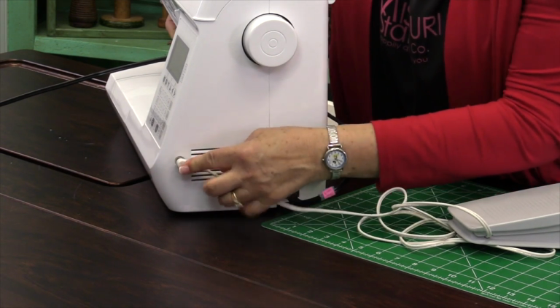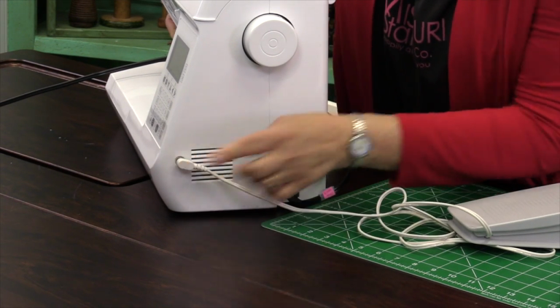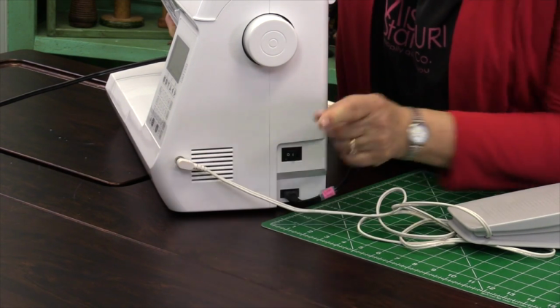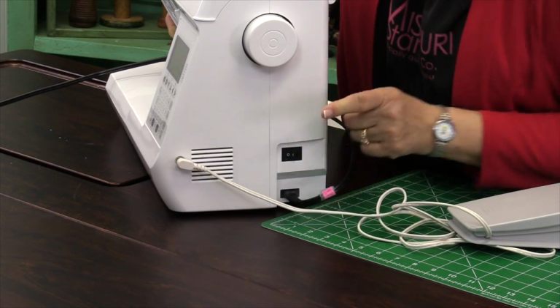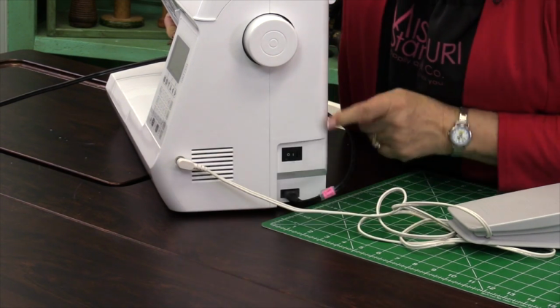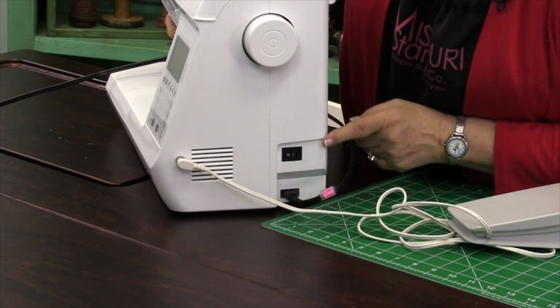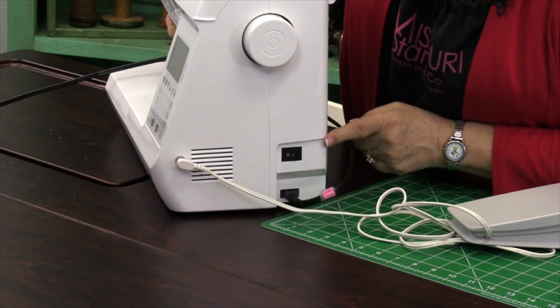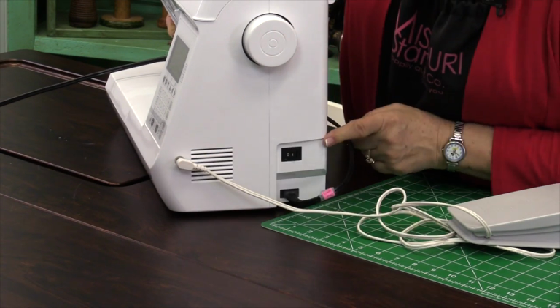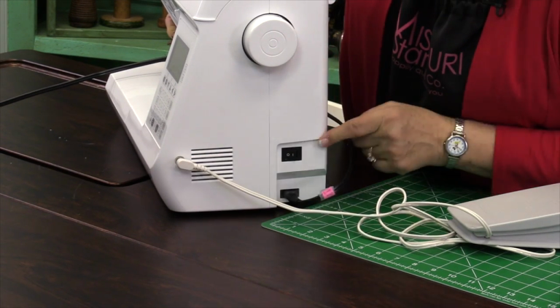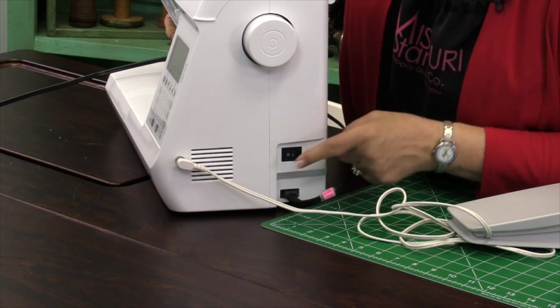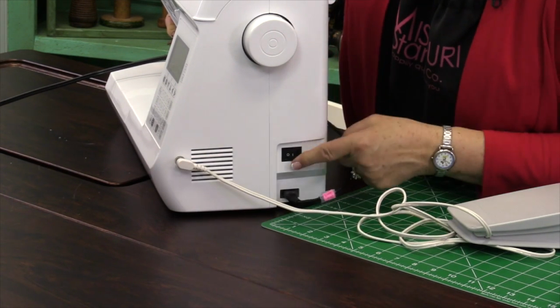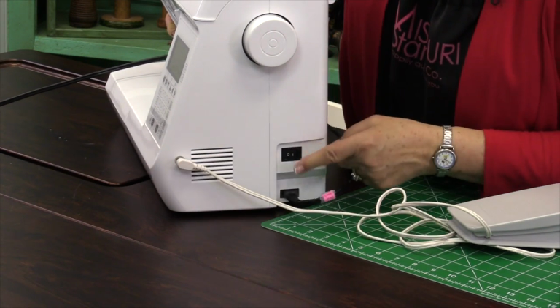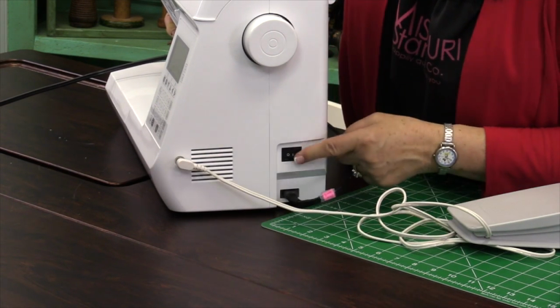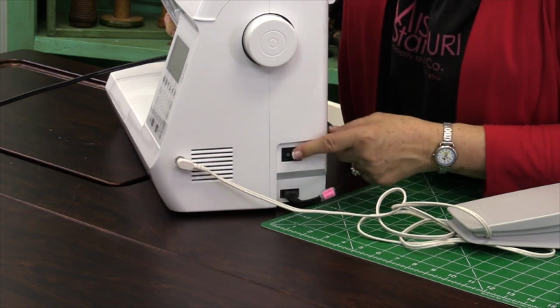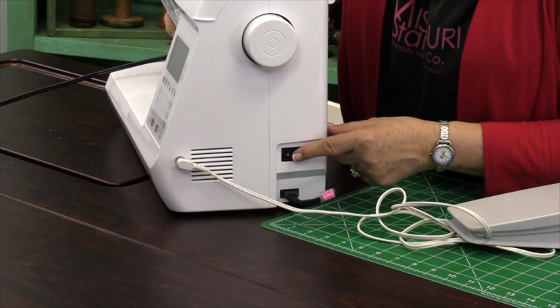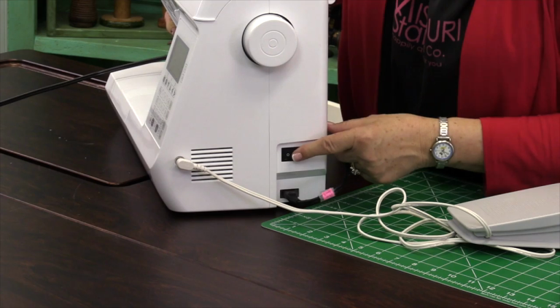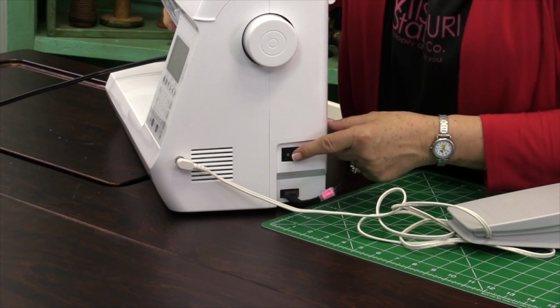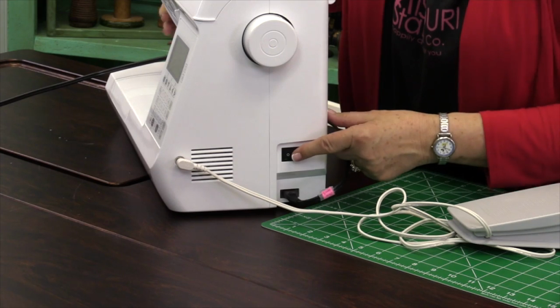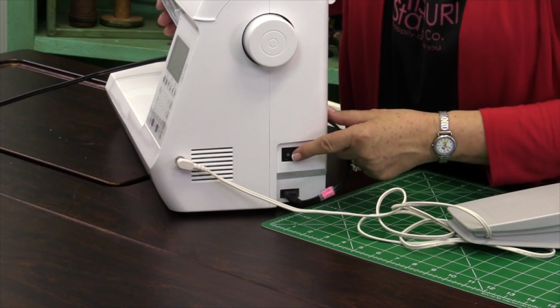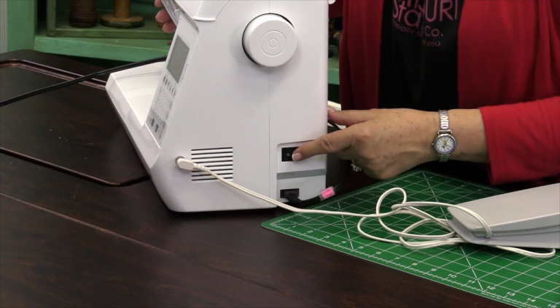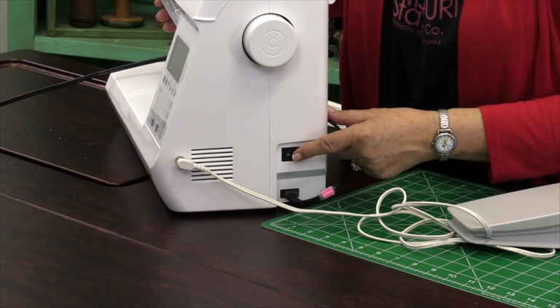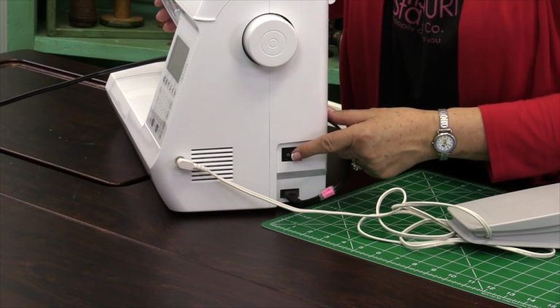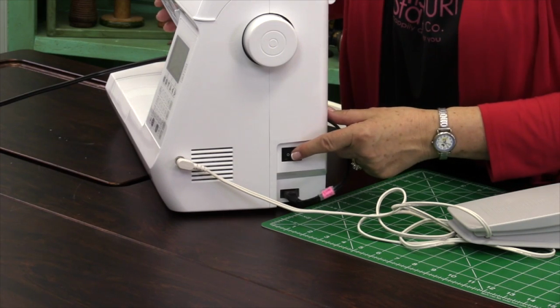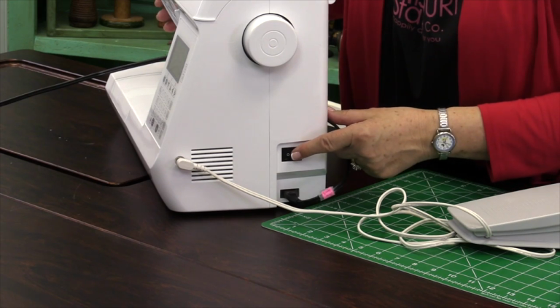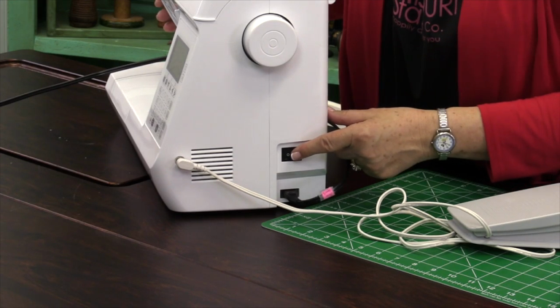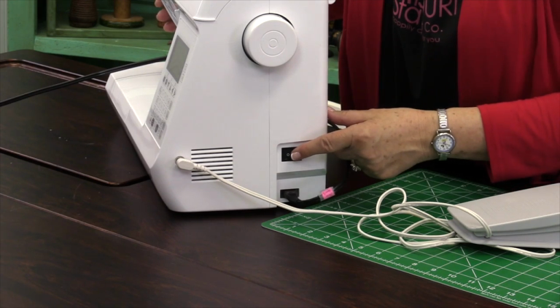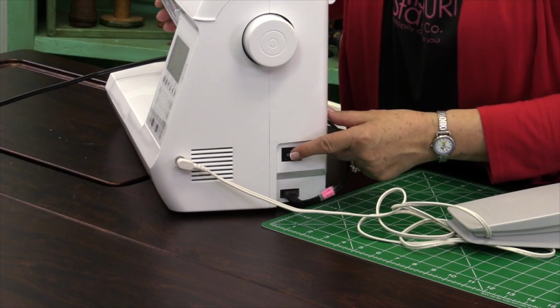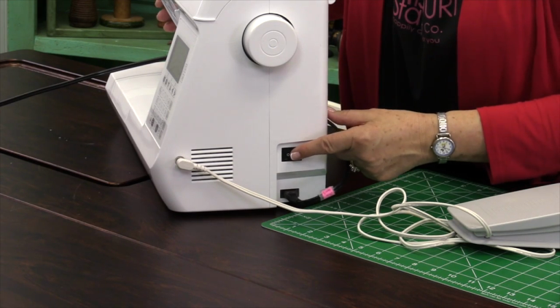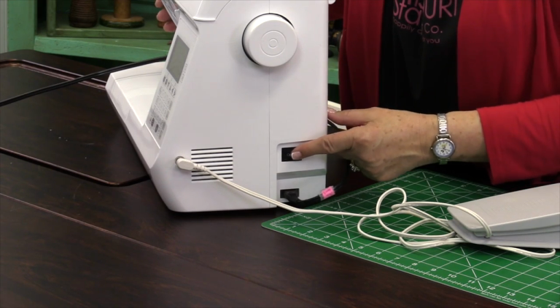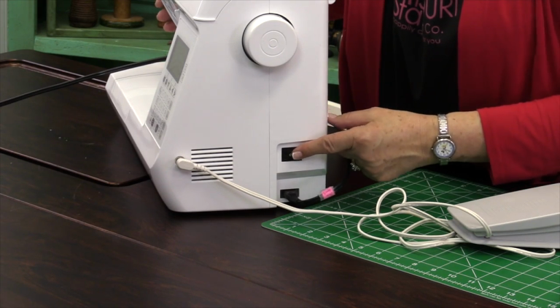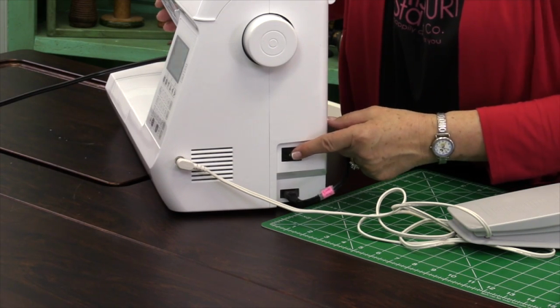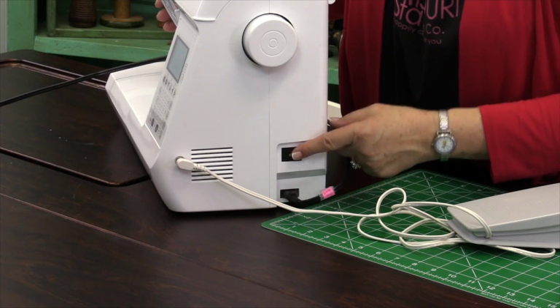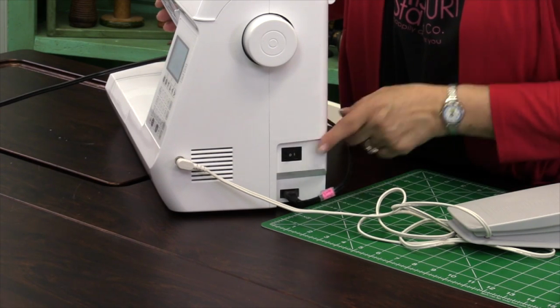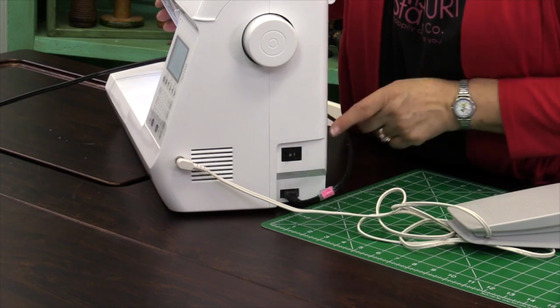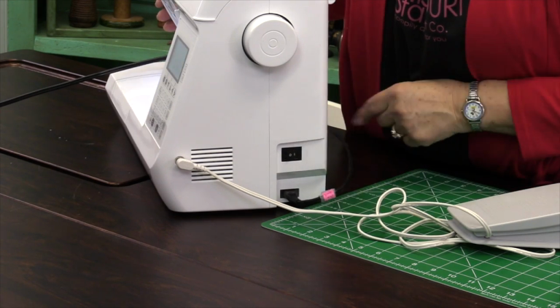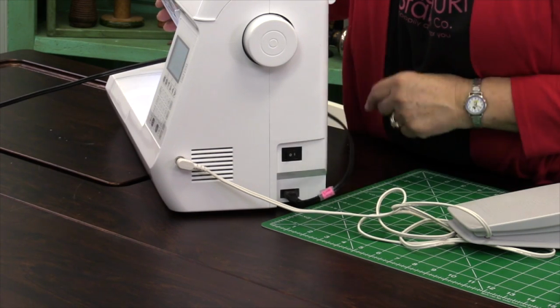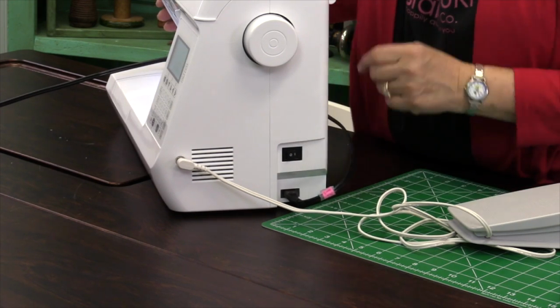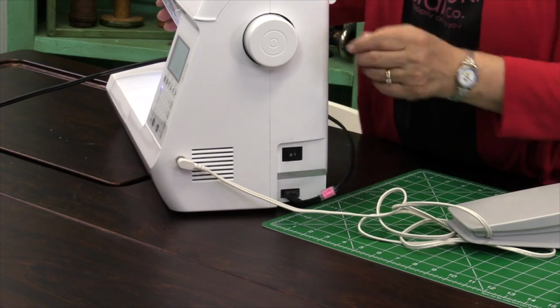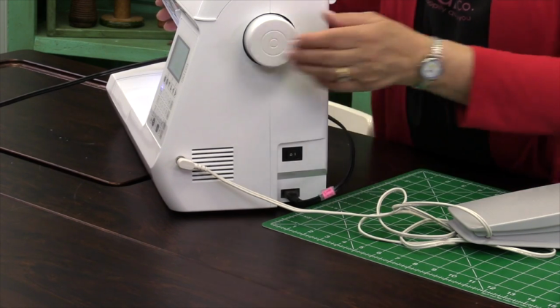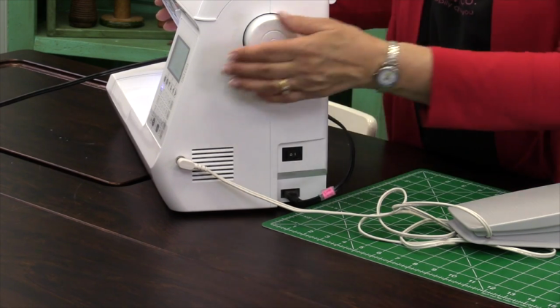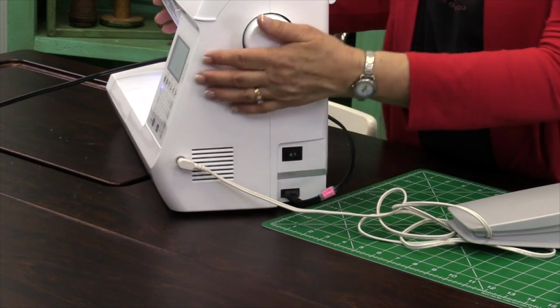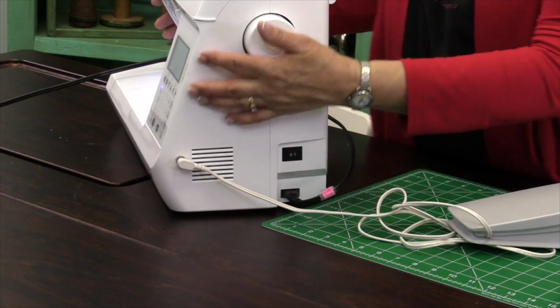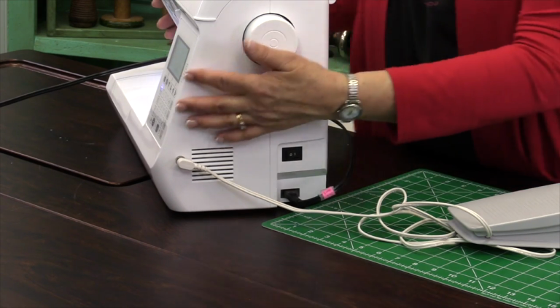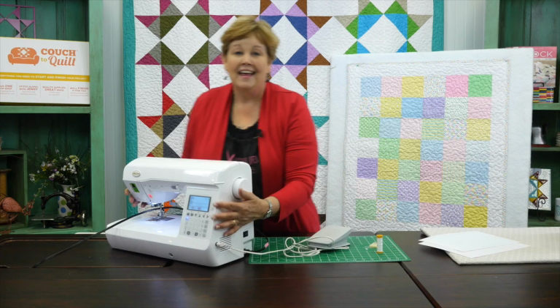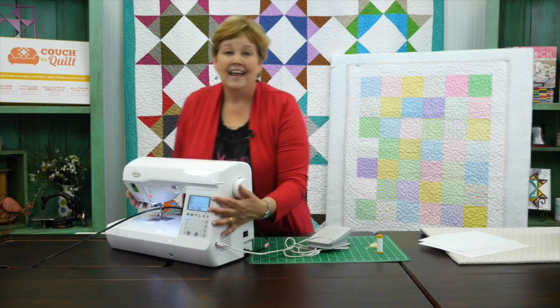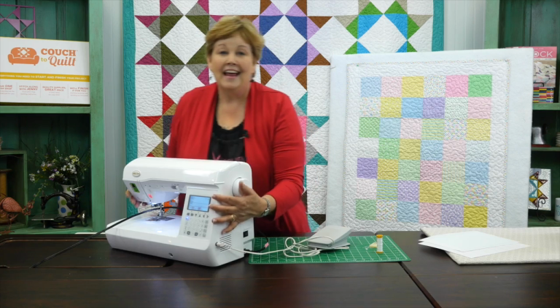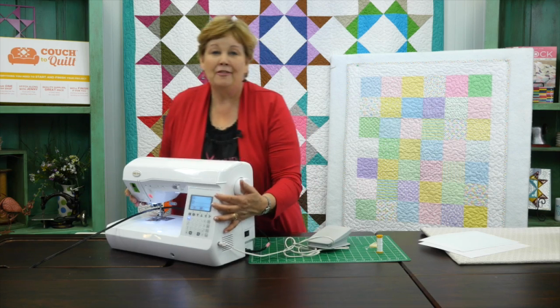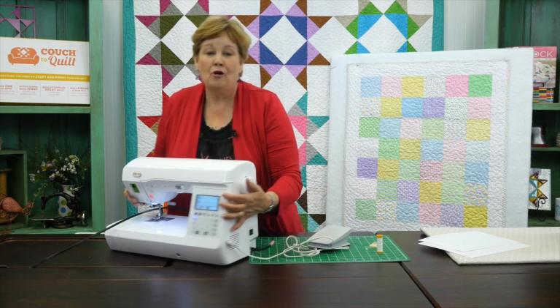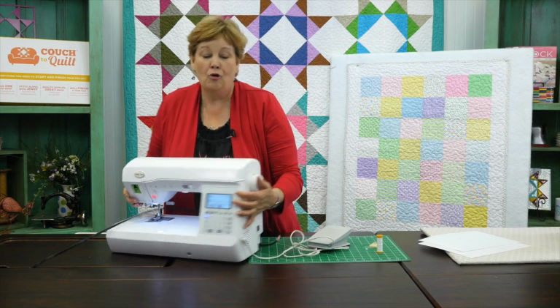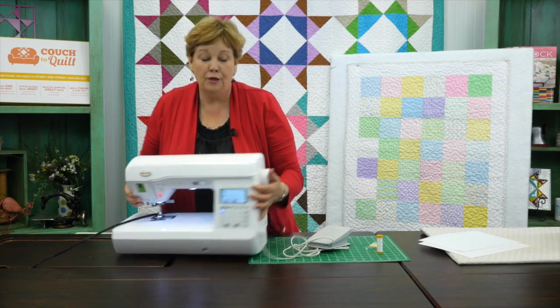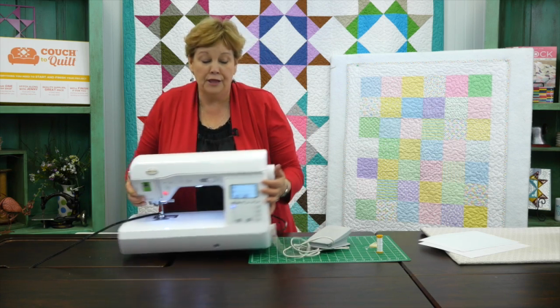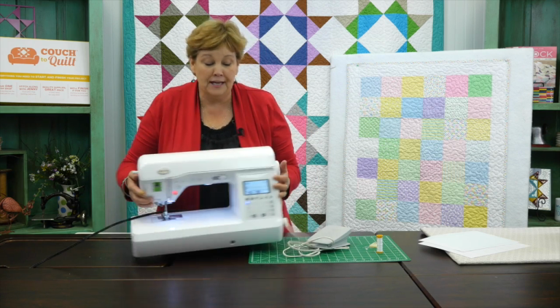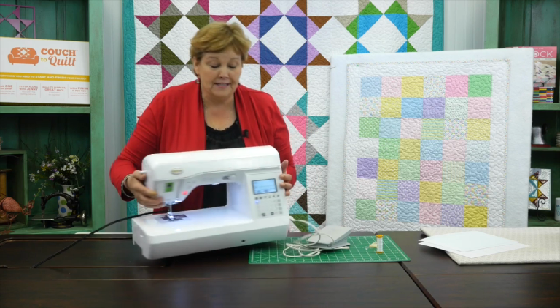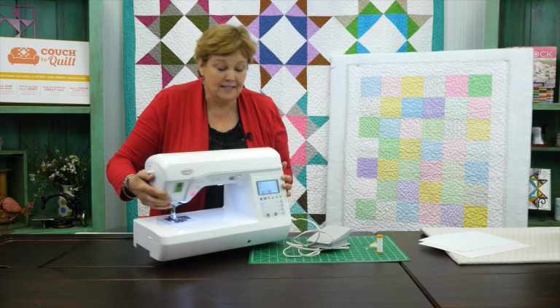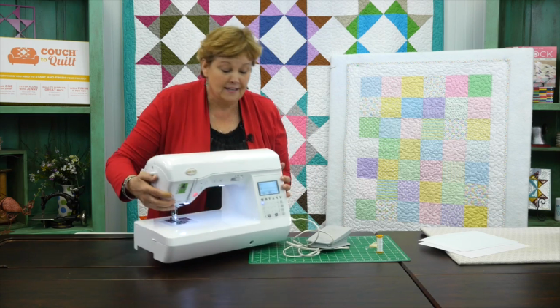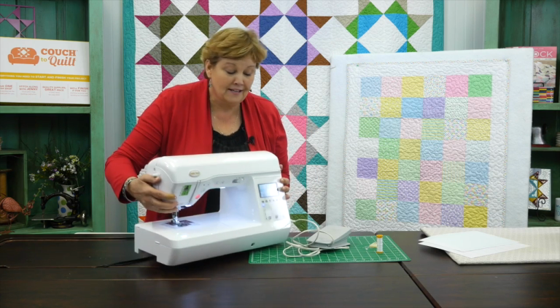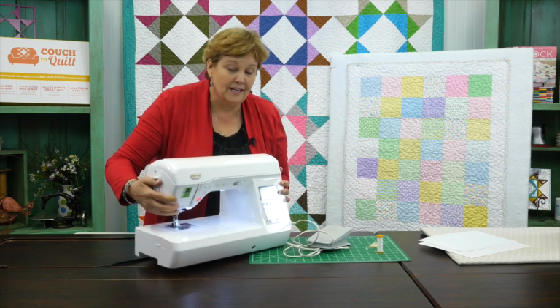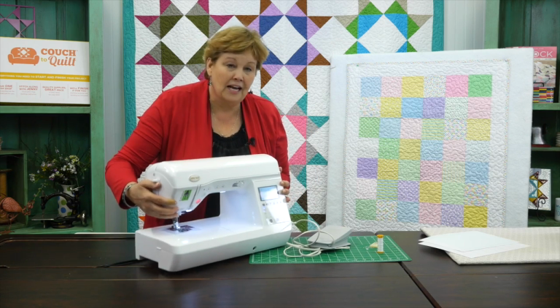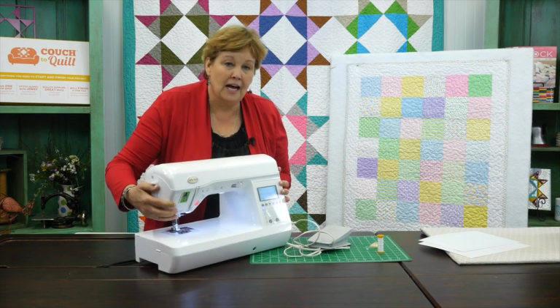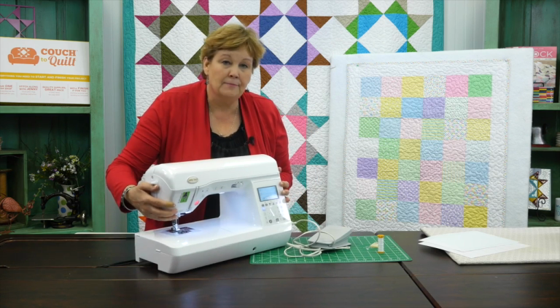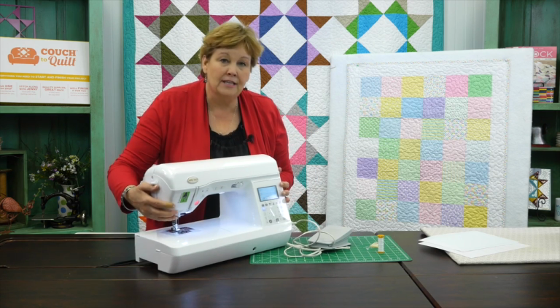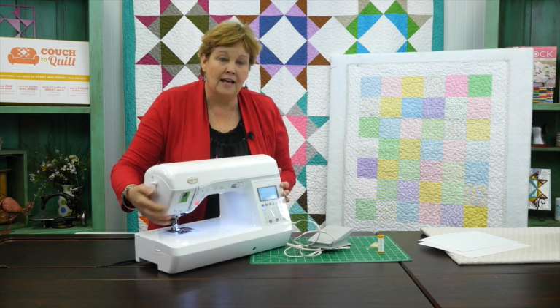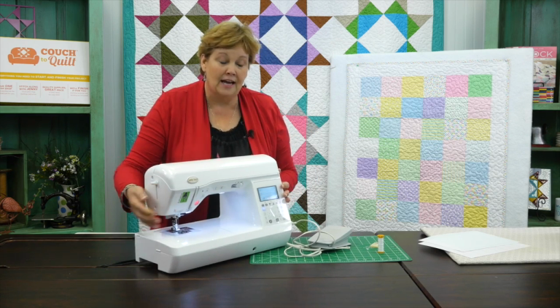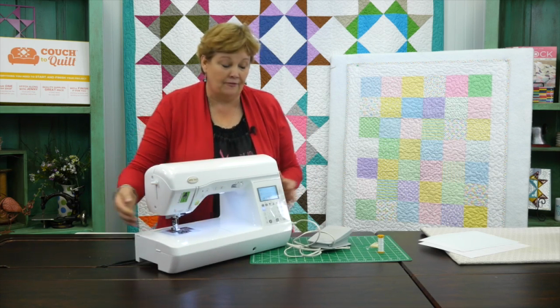For a lot of you, you might not know, but your machine has an on/off switch too. So we're going to turn that on, and the whole thing is going to come to life.